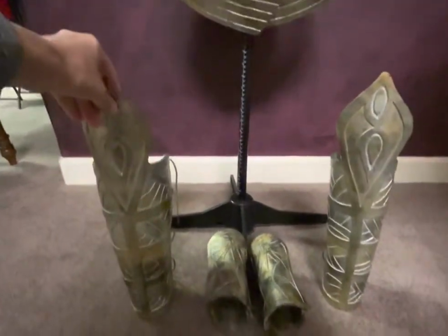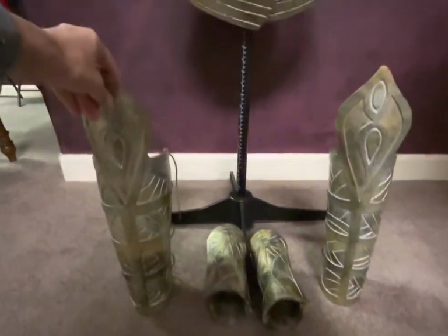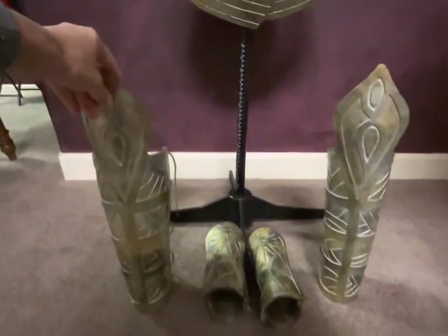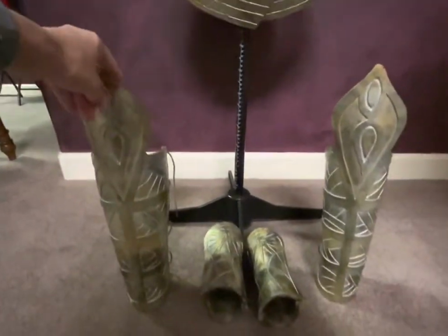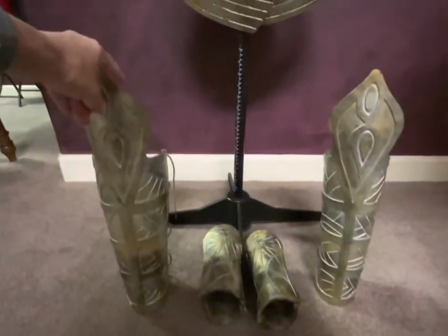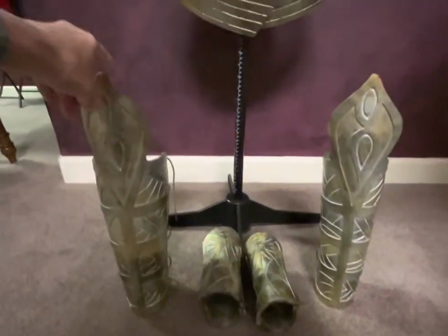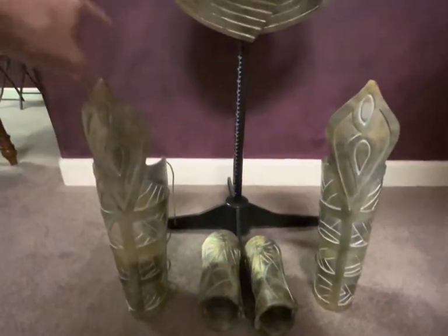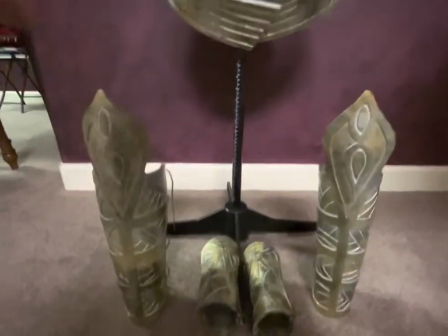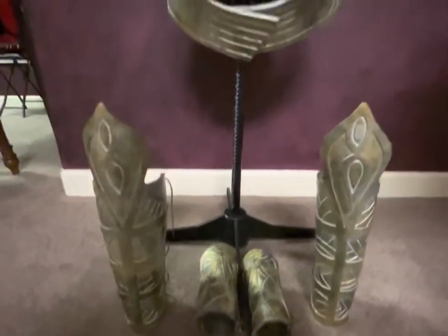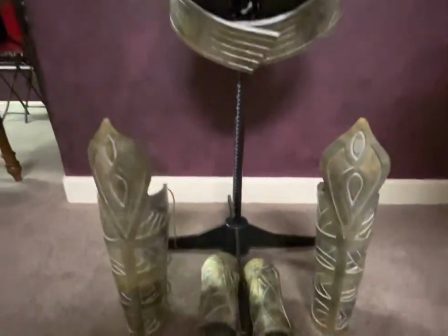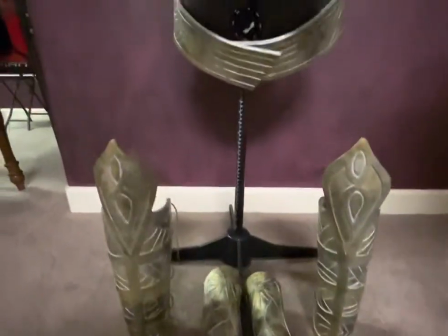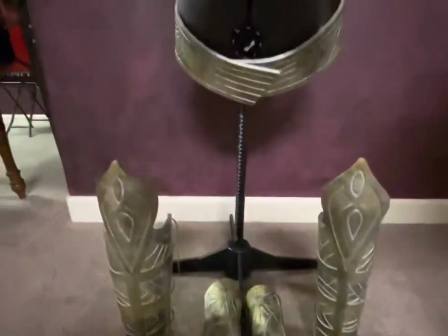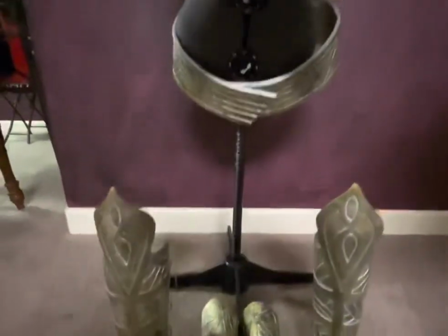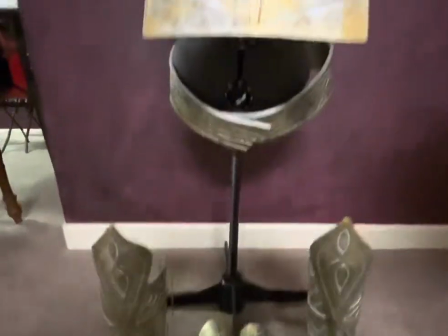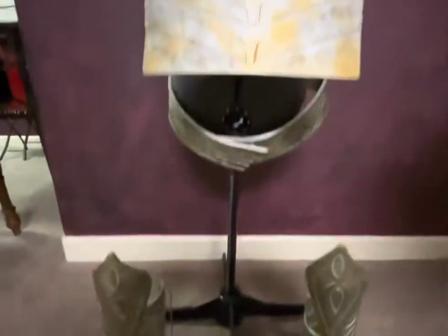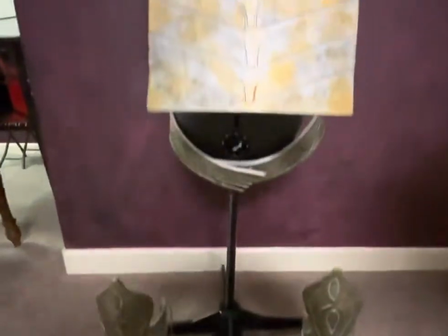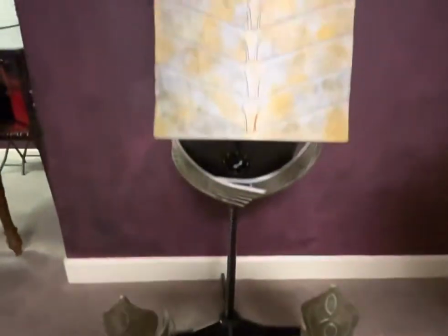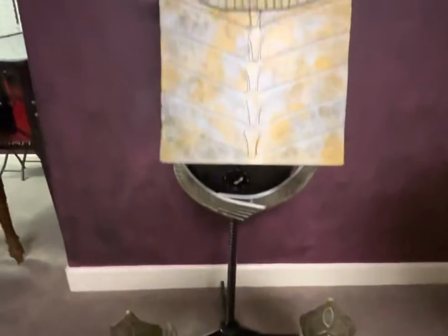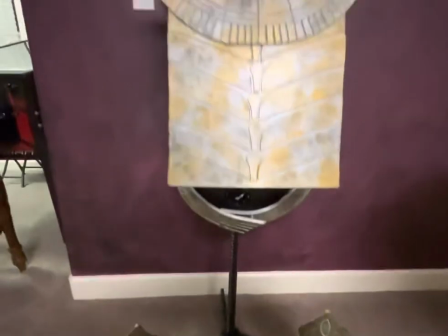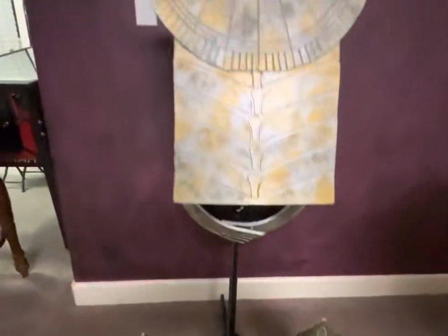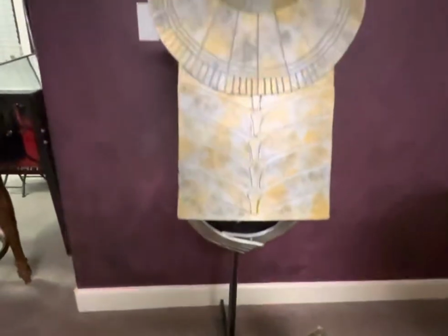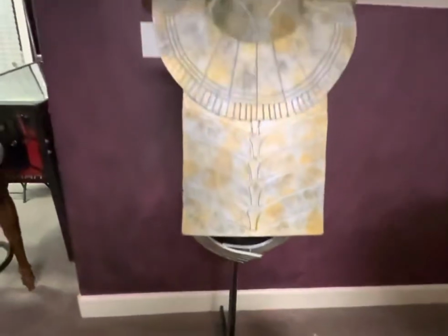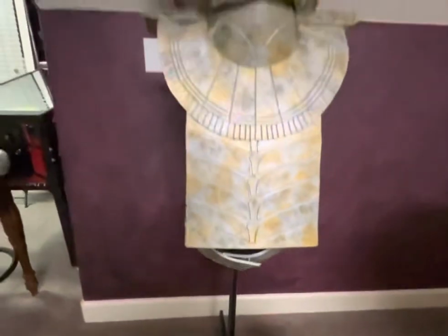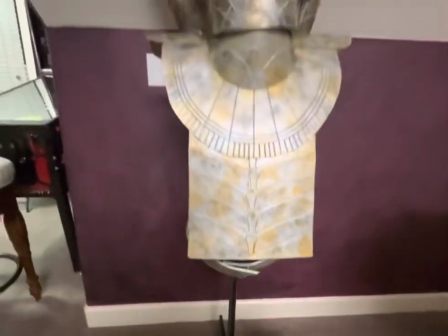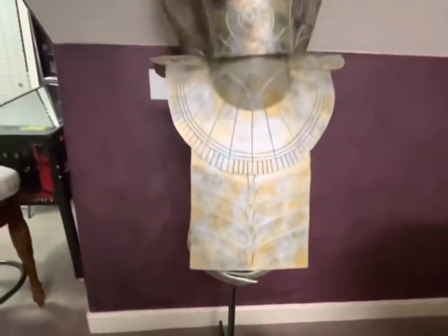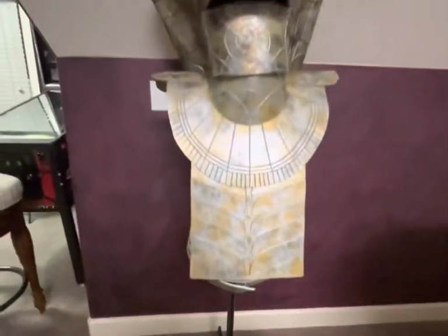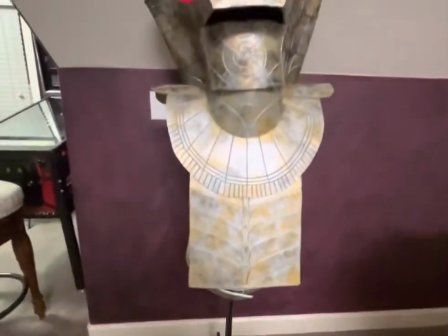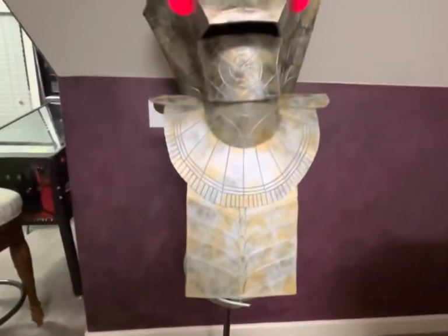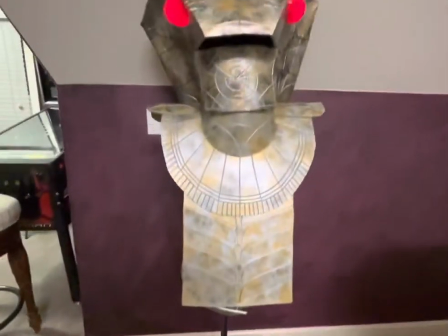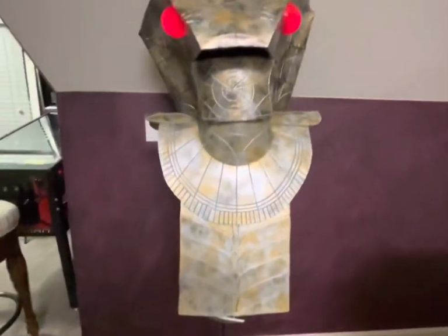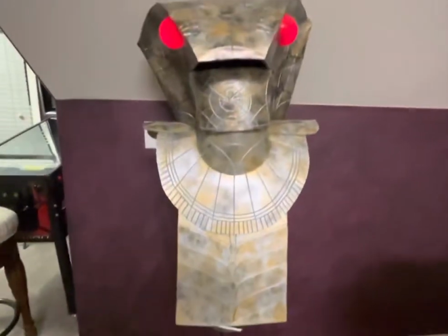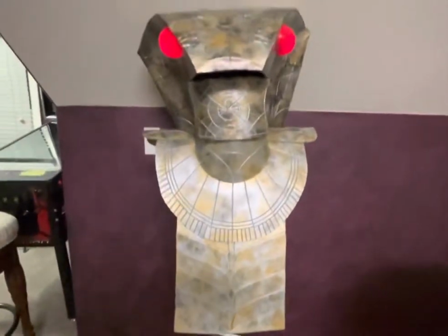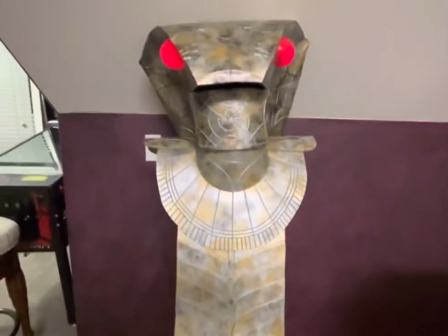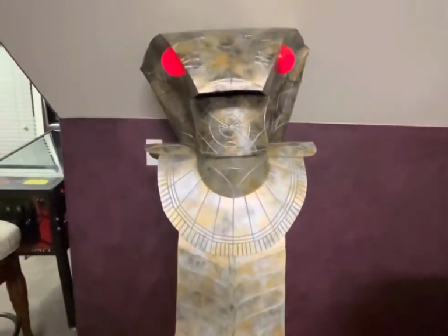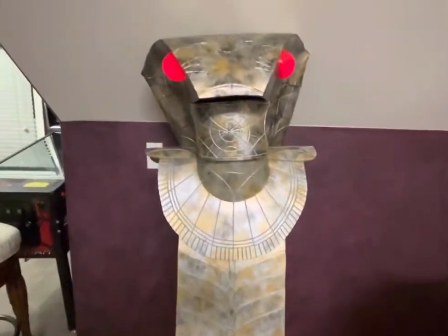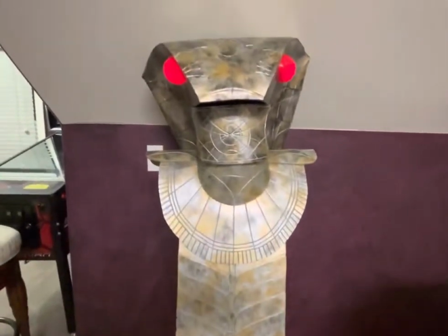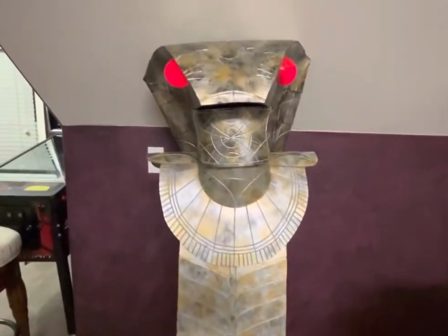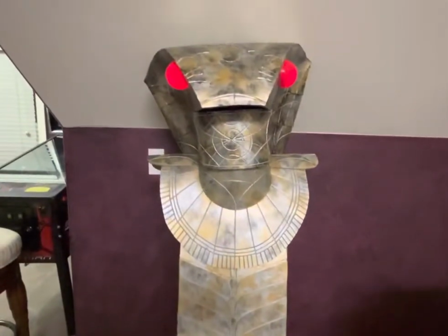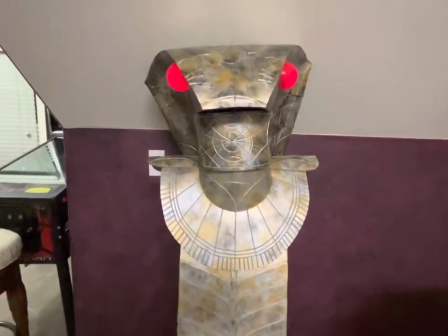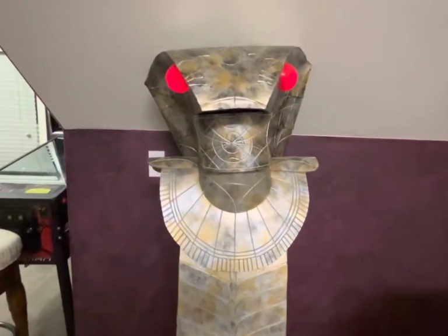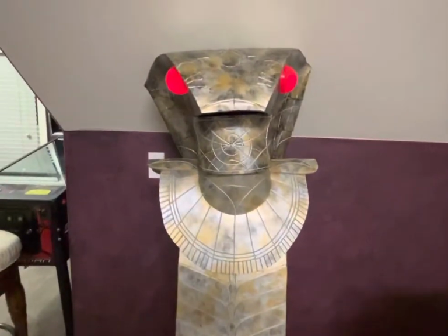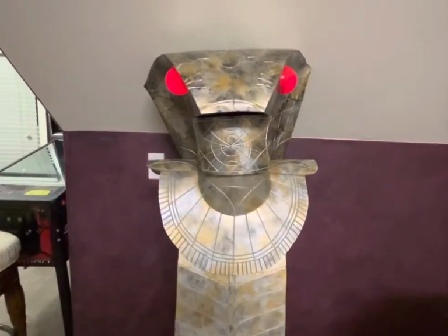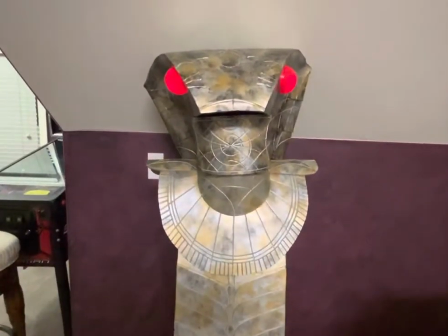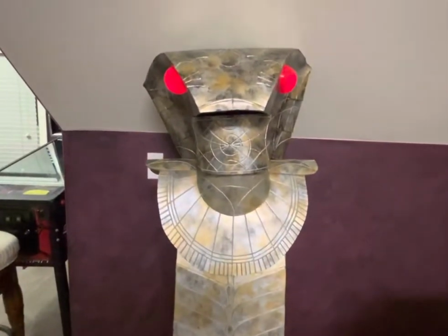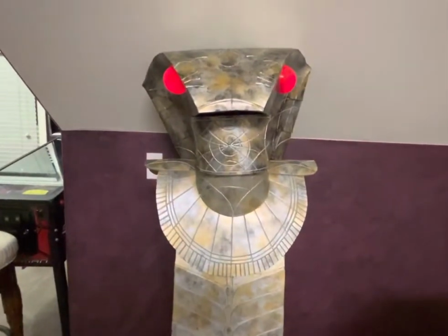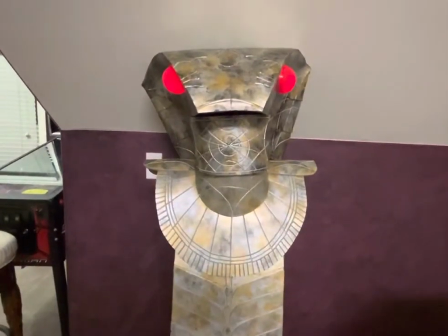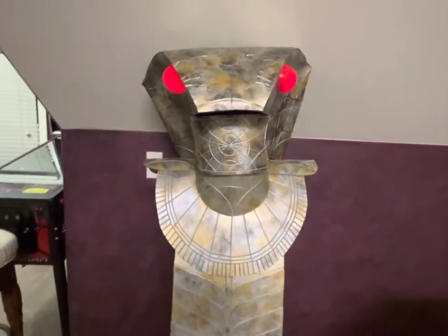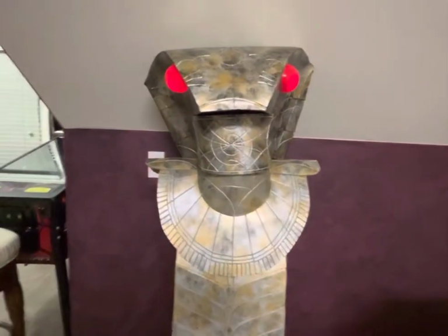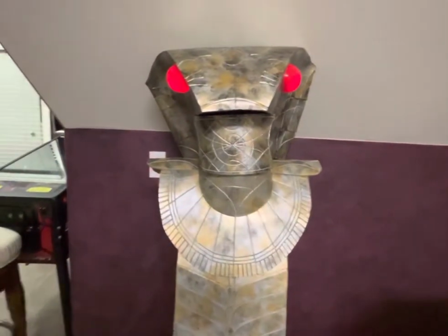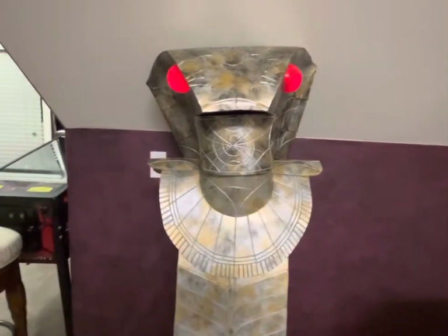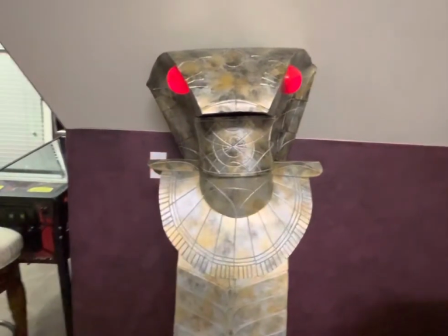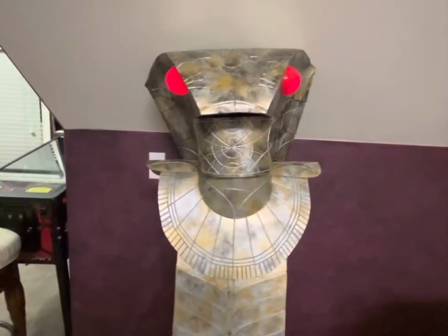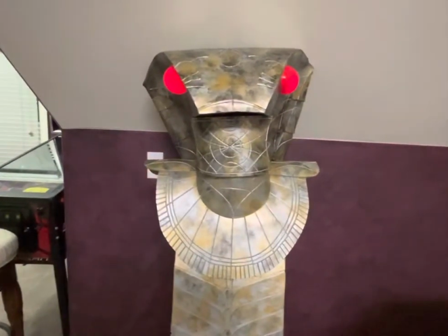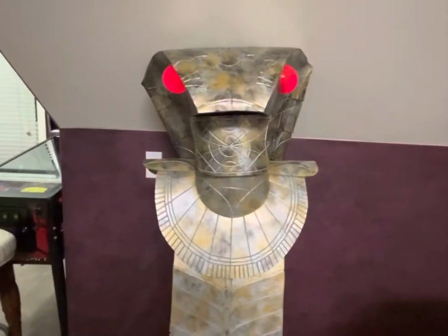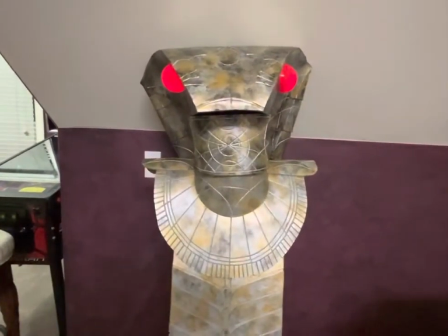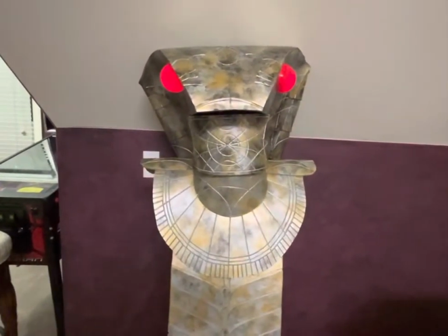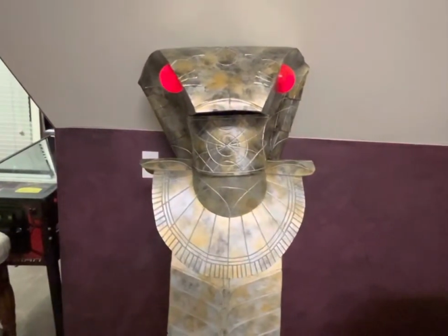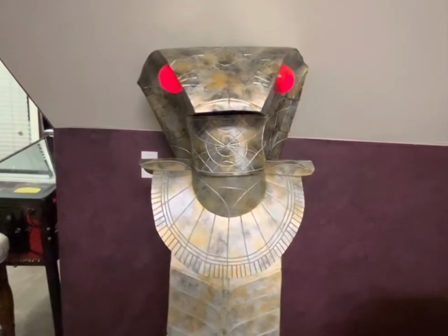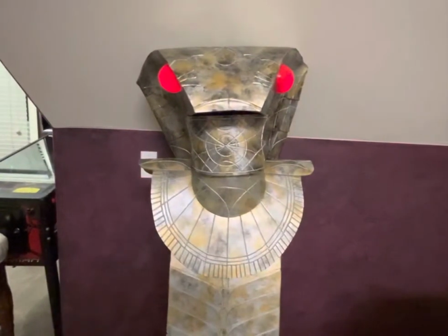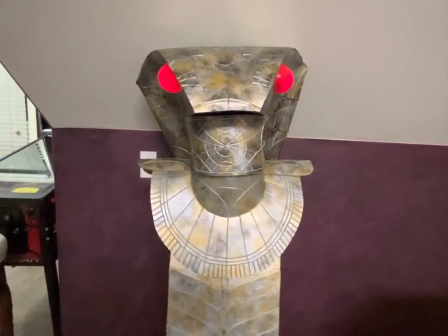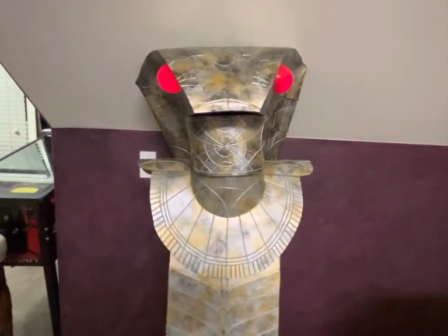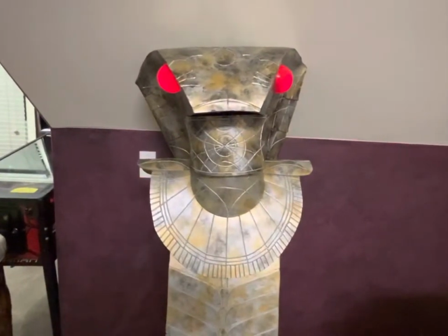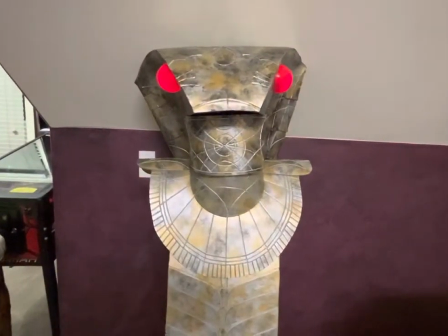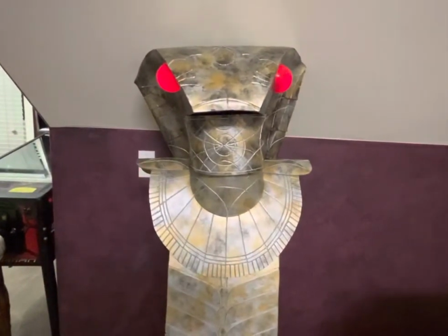So this is my very first build. How cool is that? Thanks for watchin'.